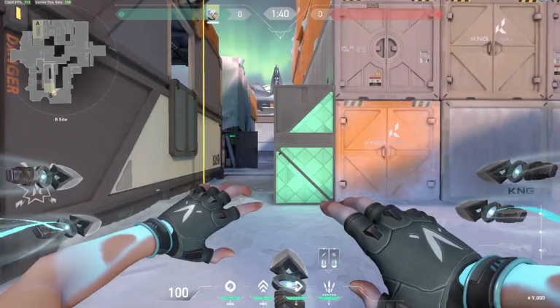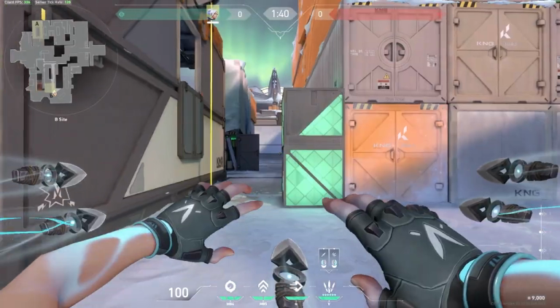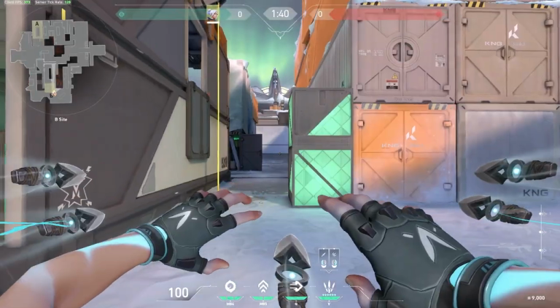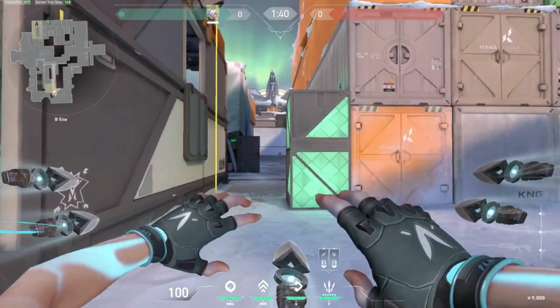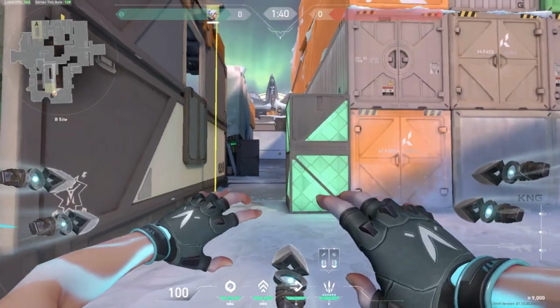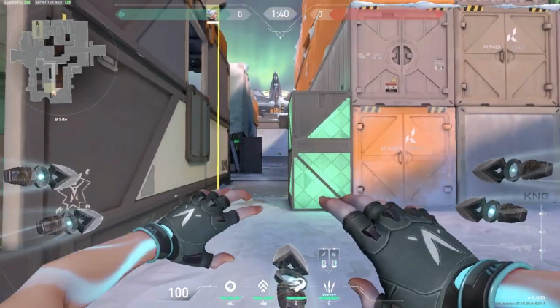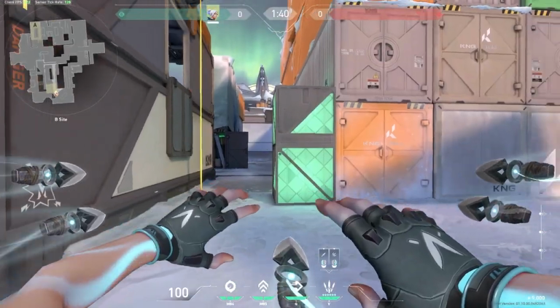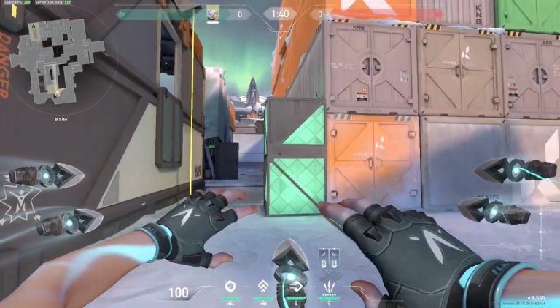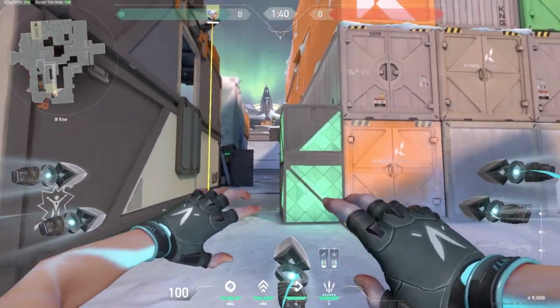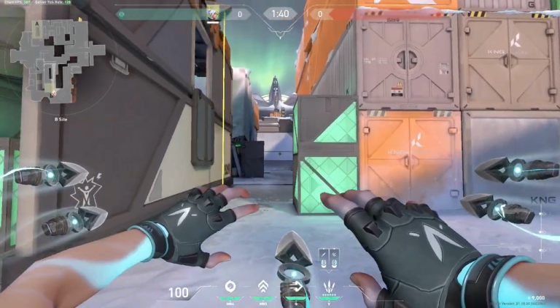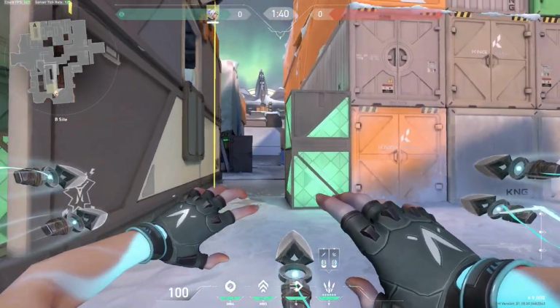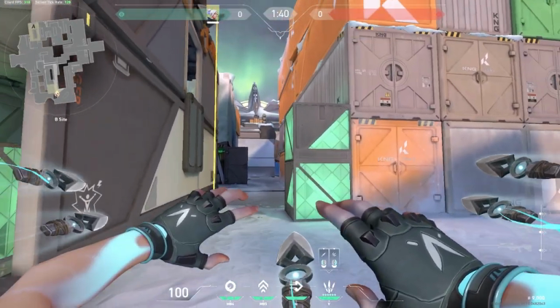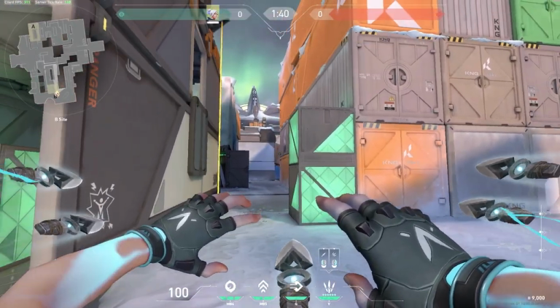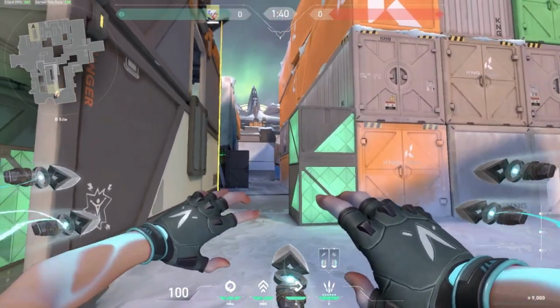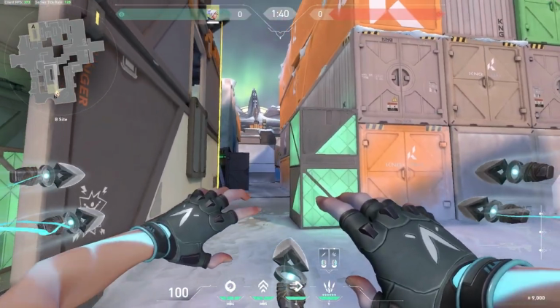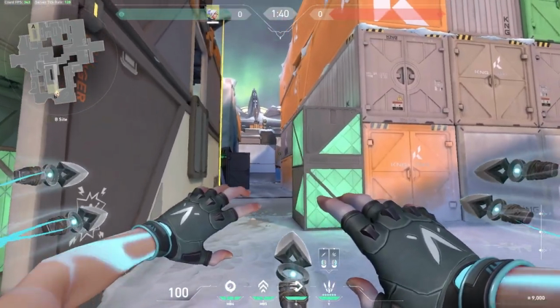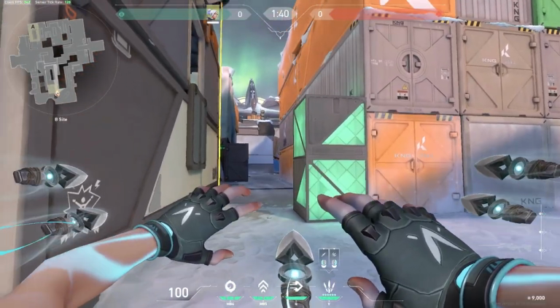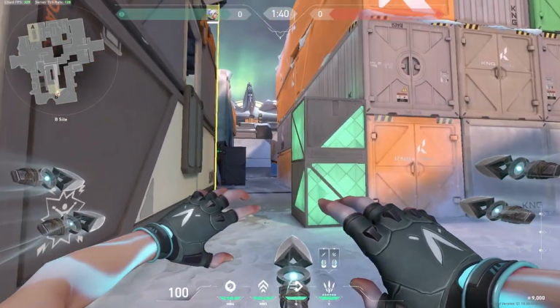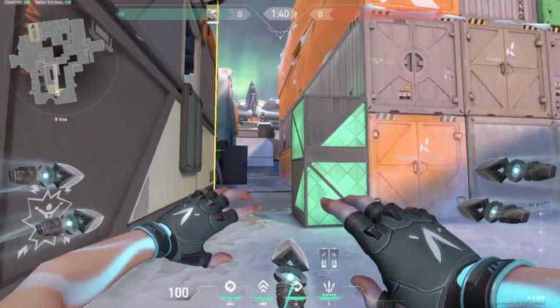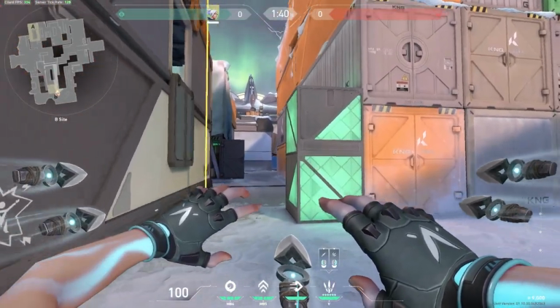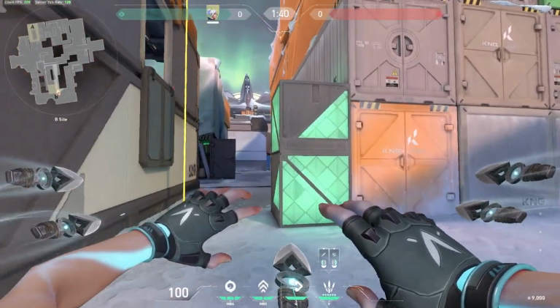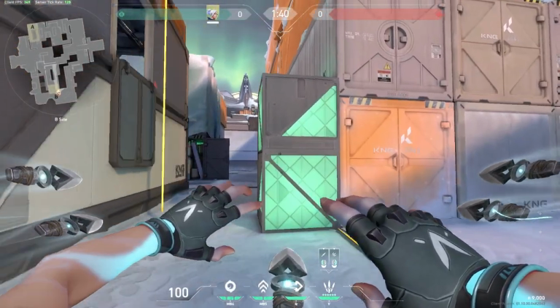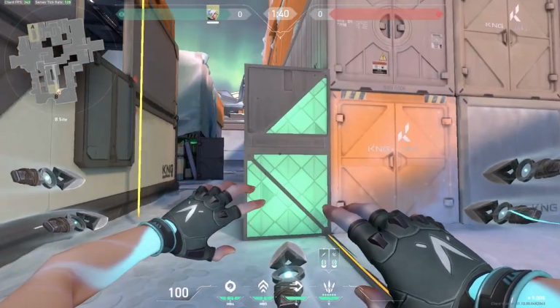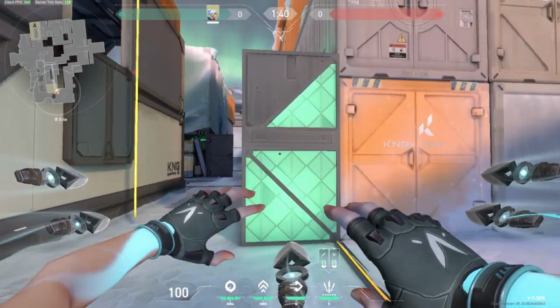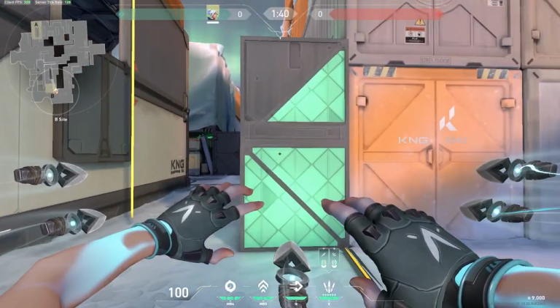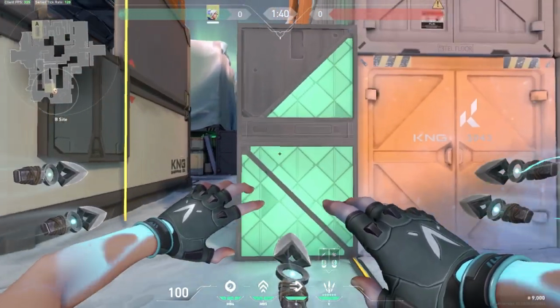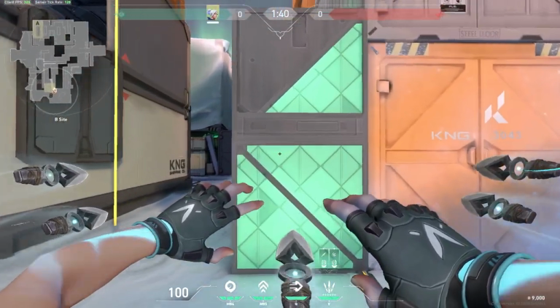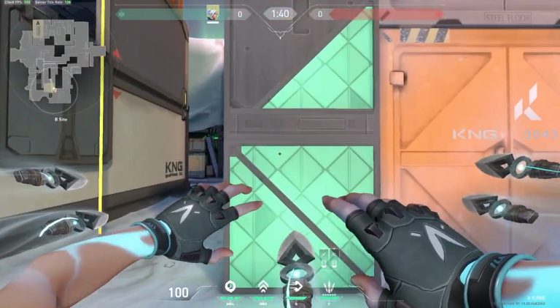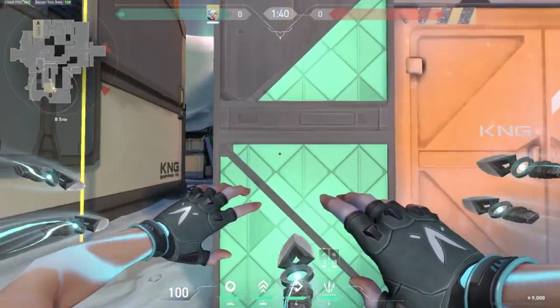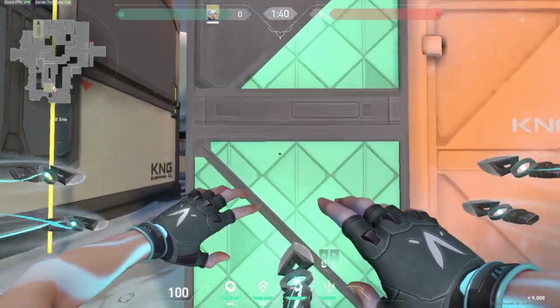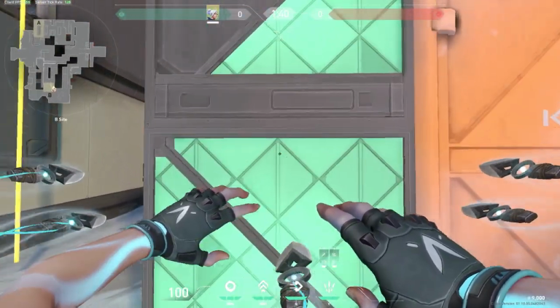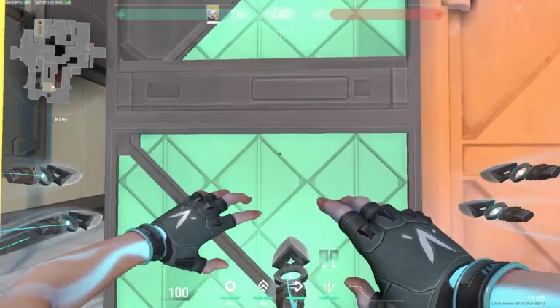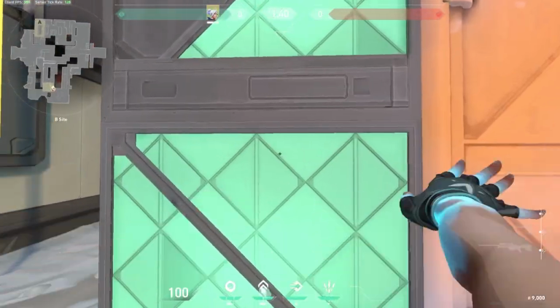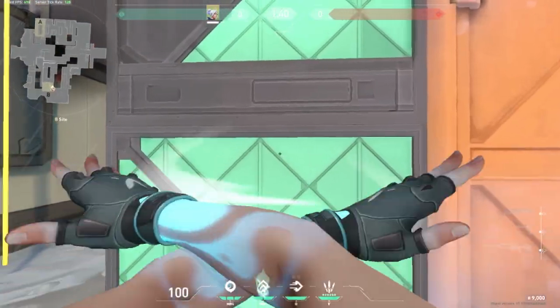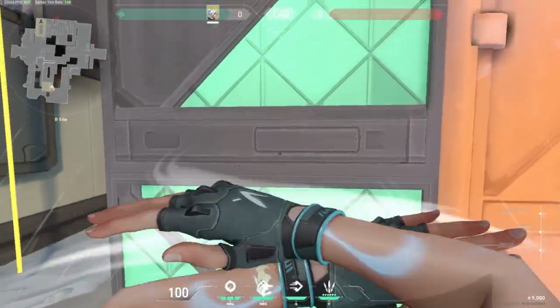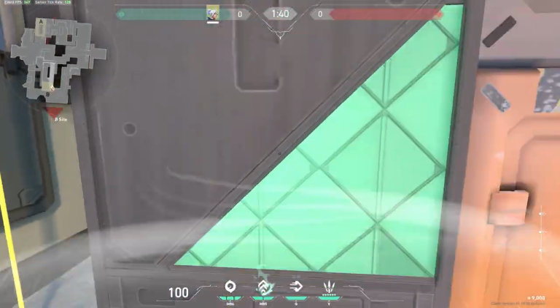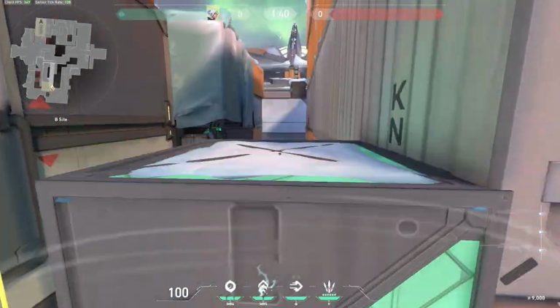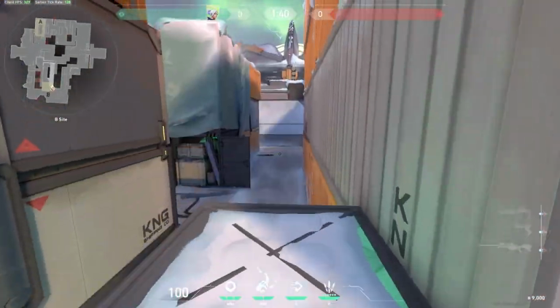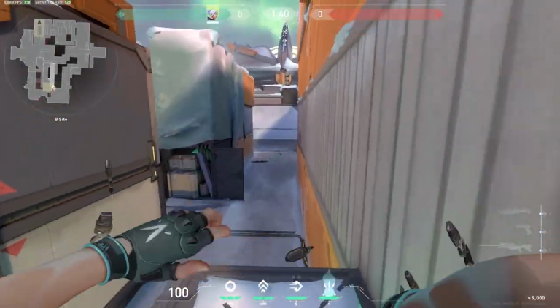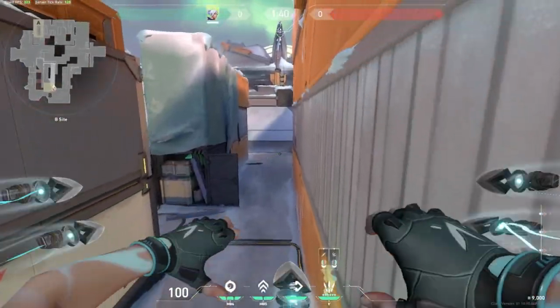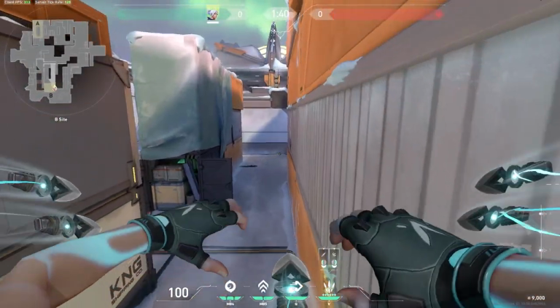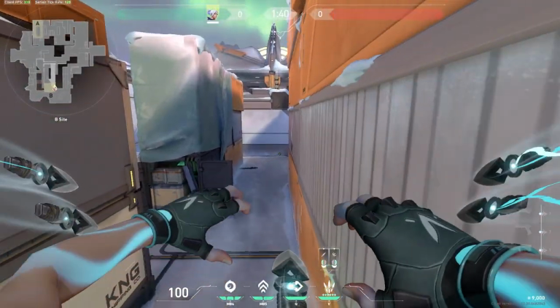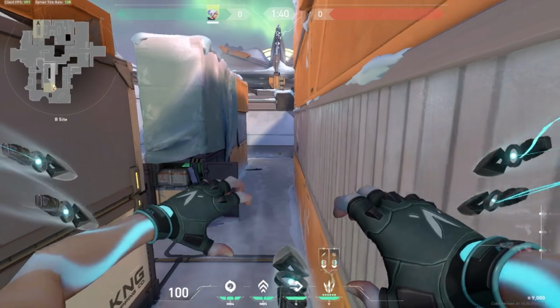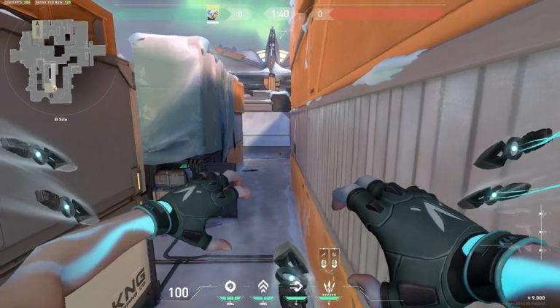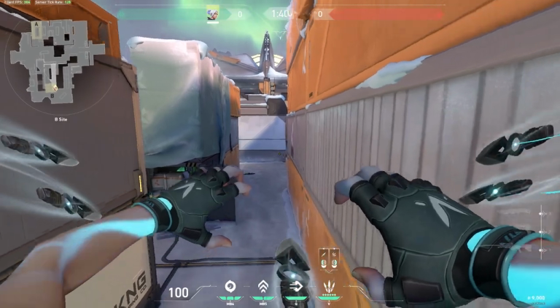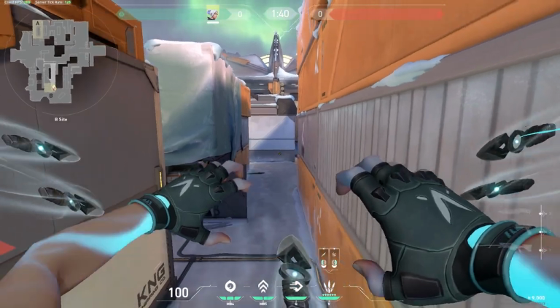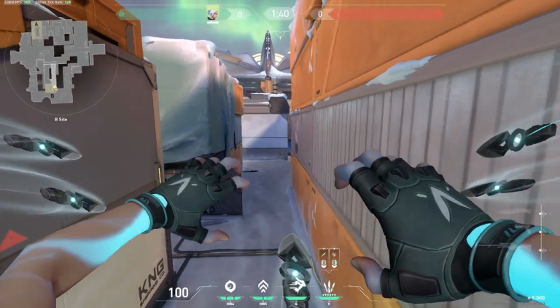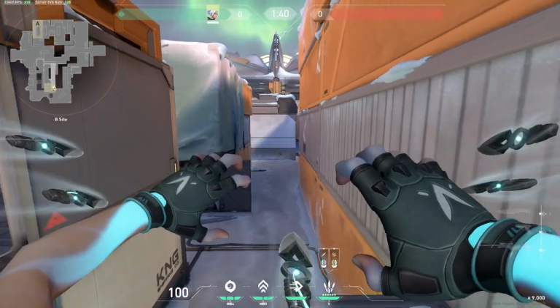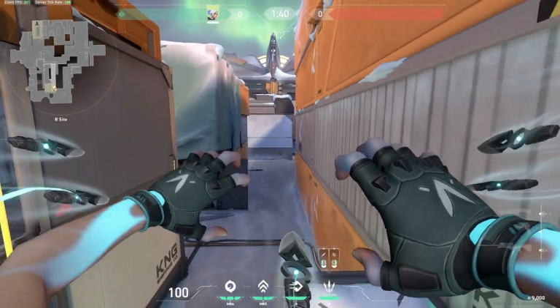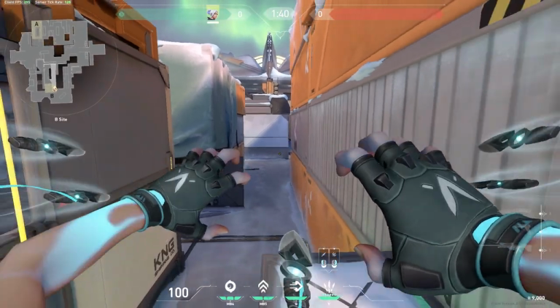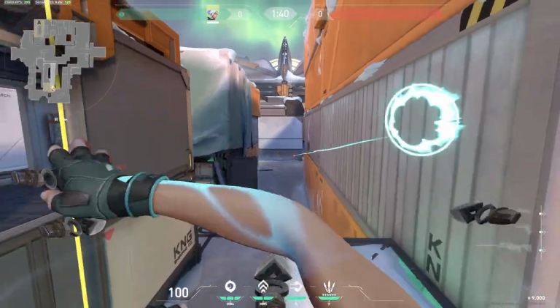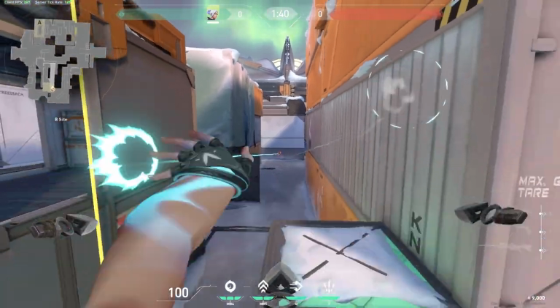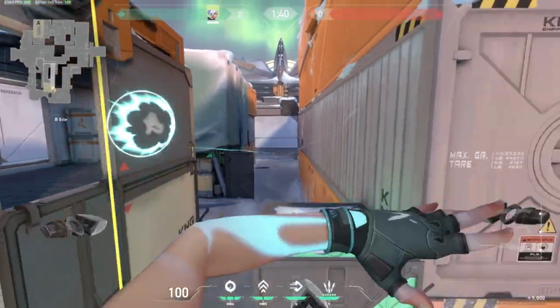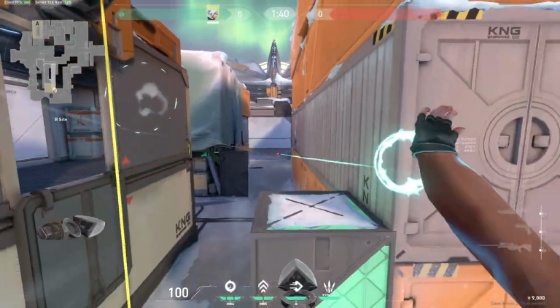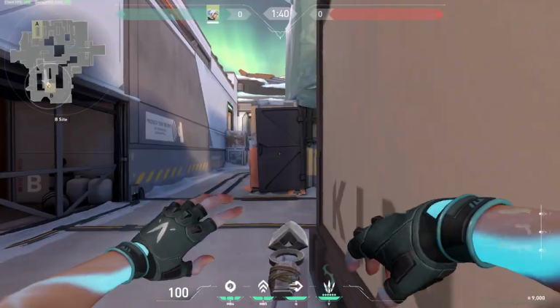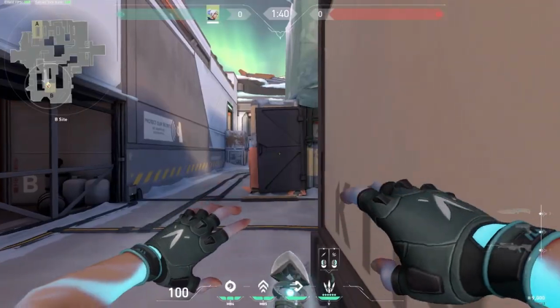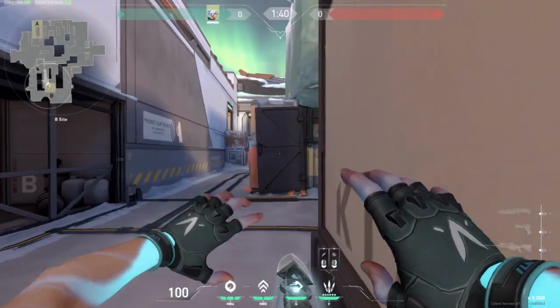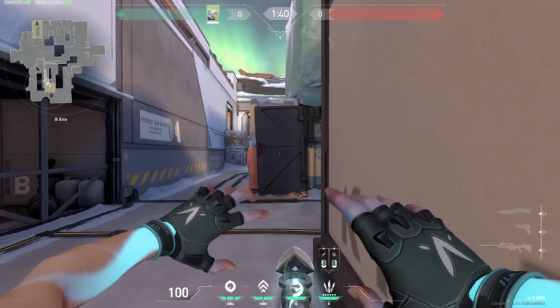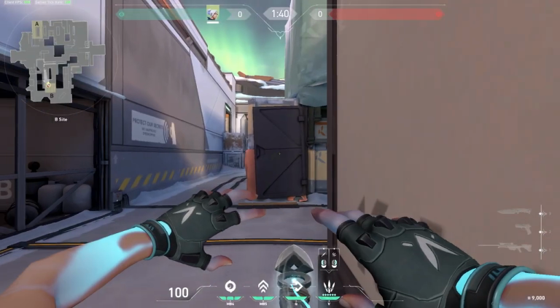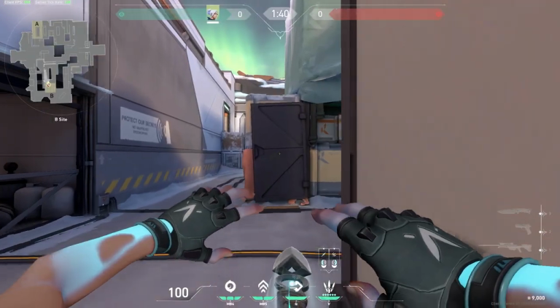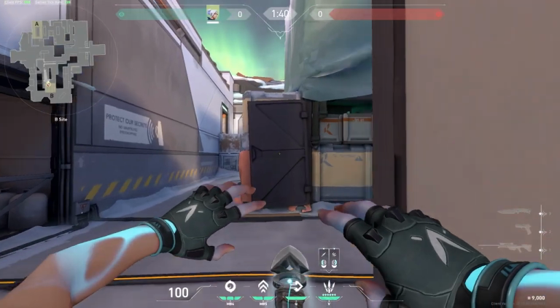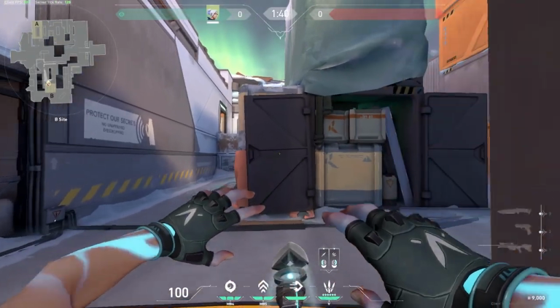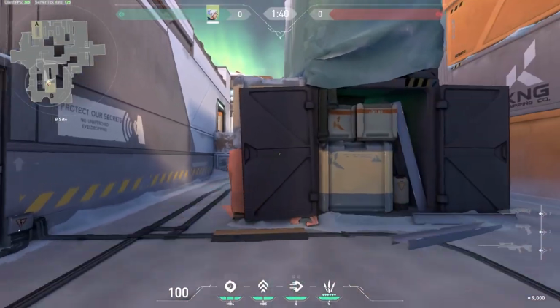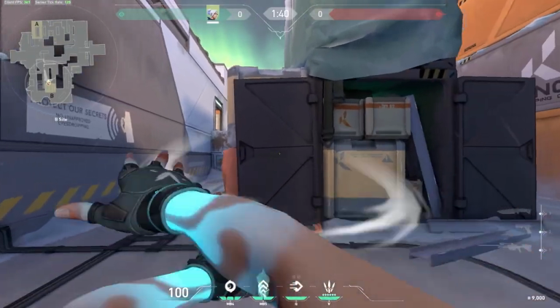If the attackers are coming from underneath this tunnel, you can boost up behind this box to give you an angle onto them. Same on this side too.